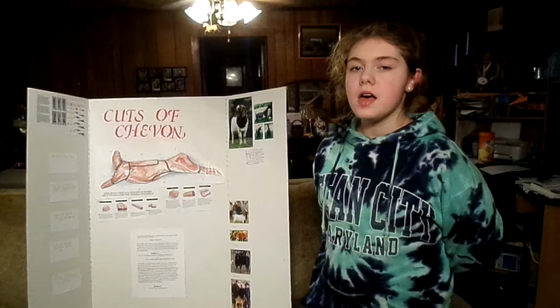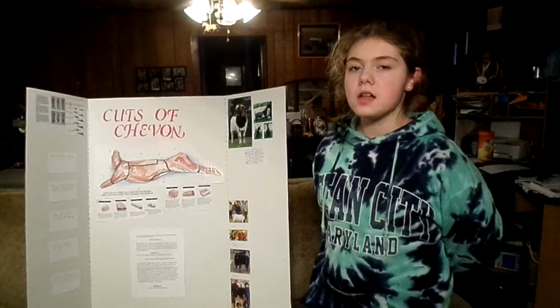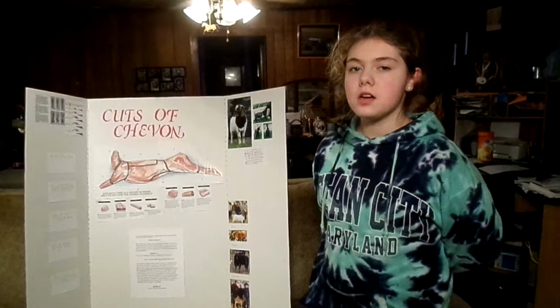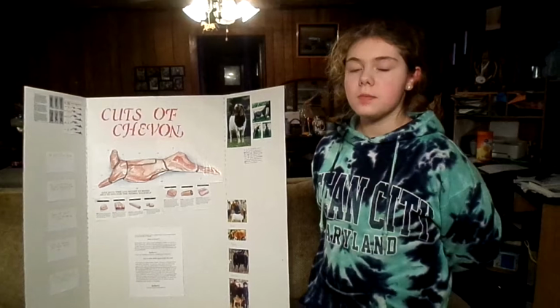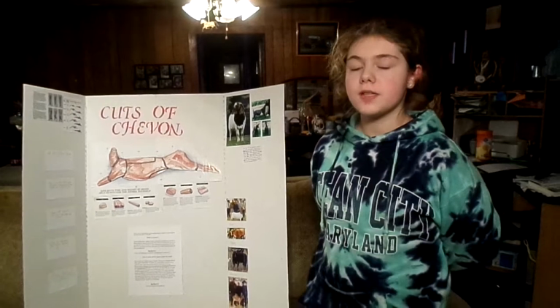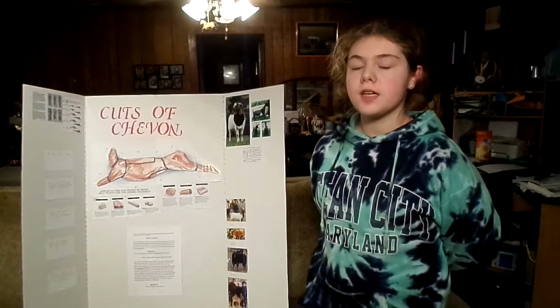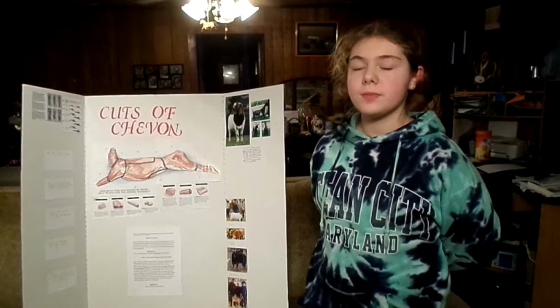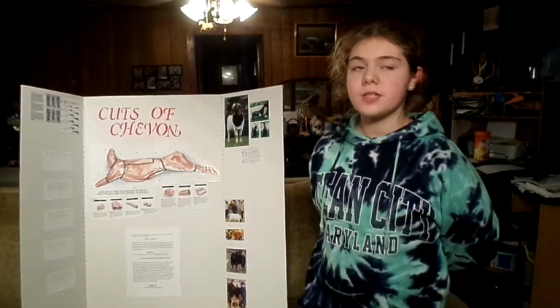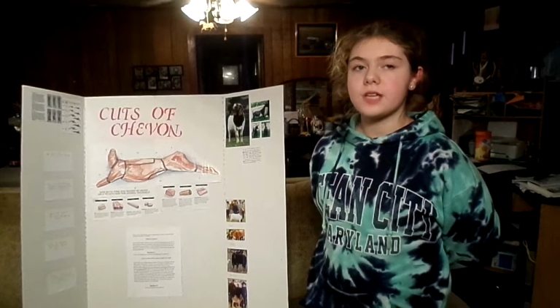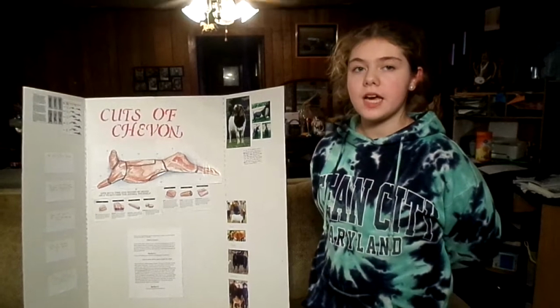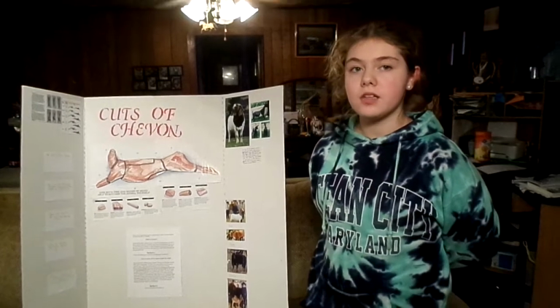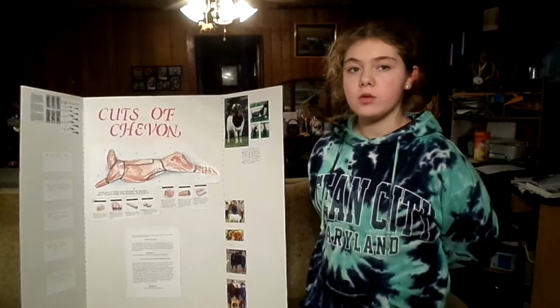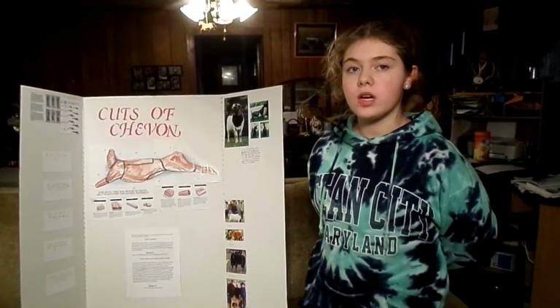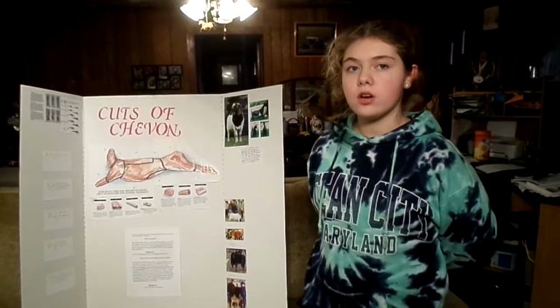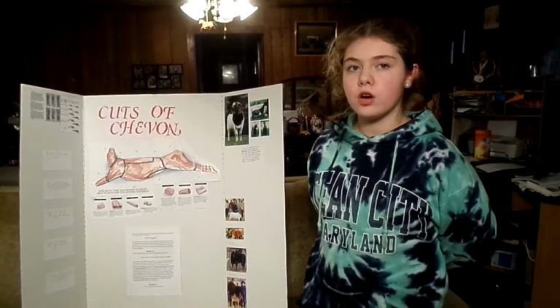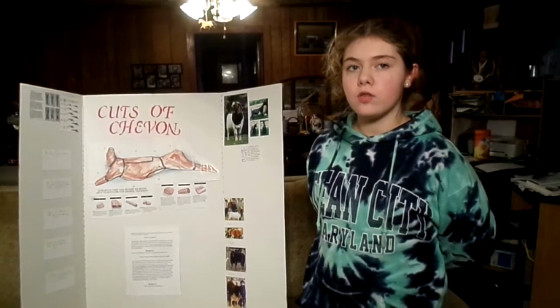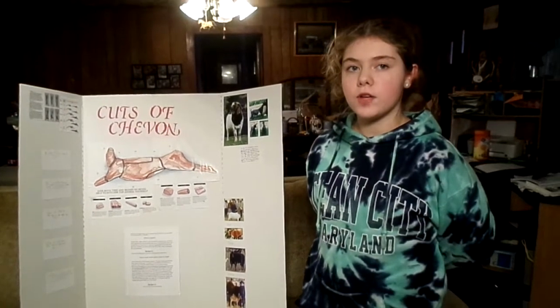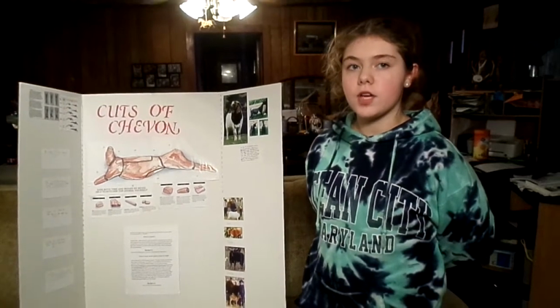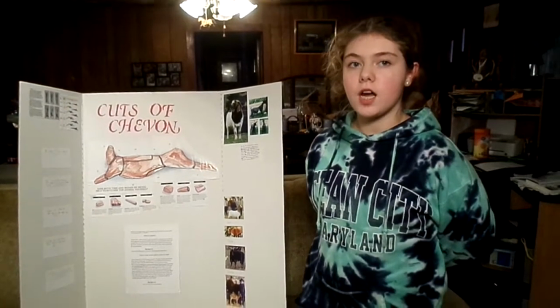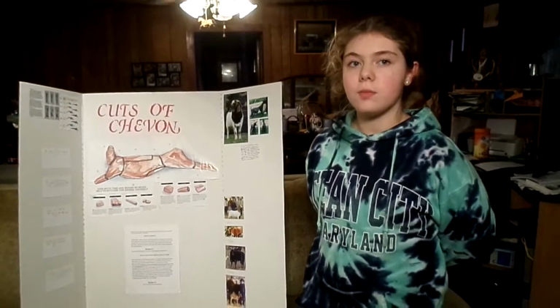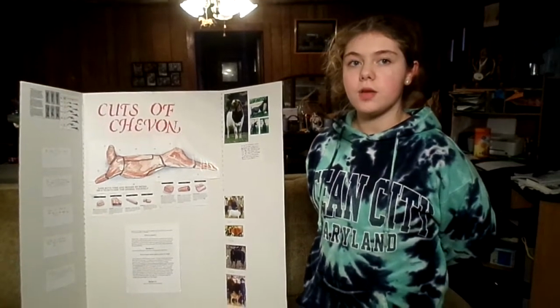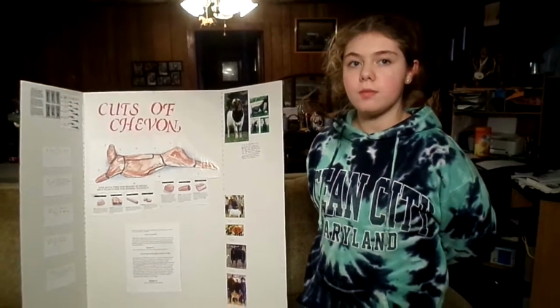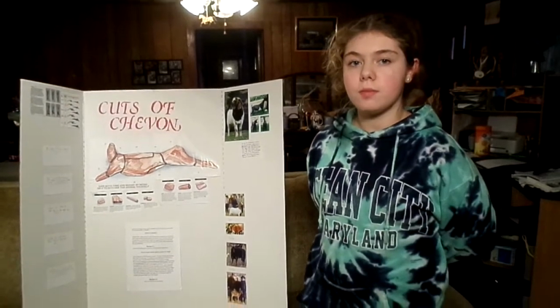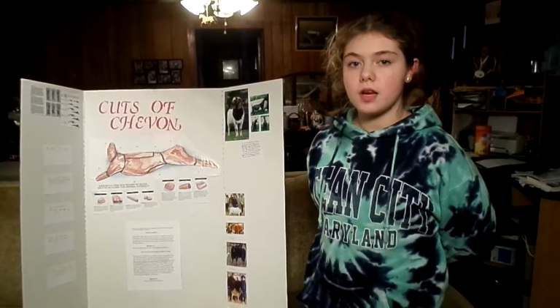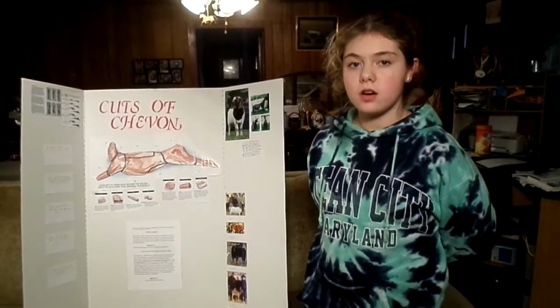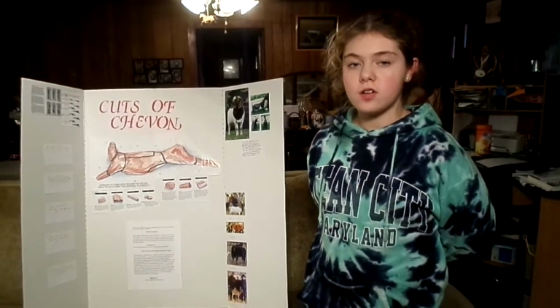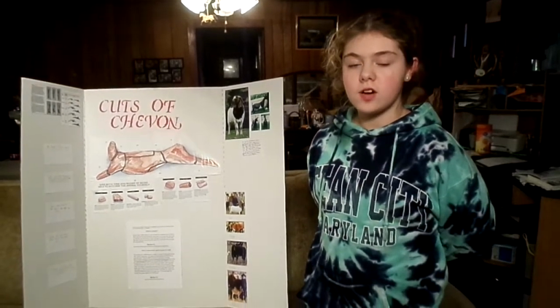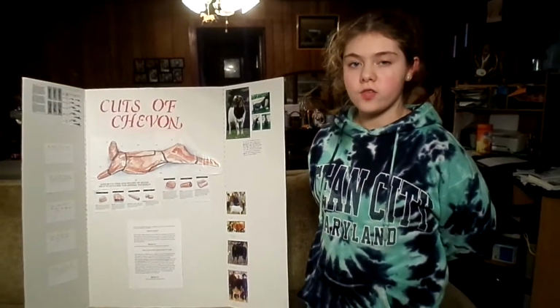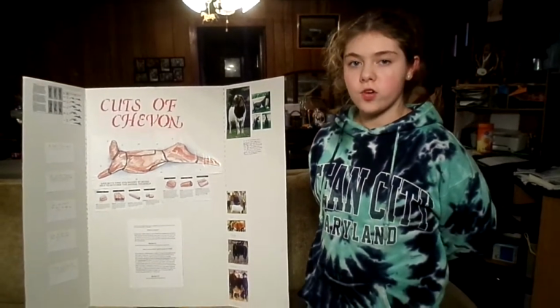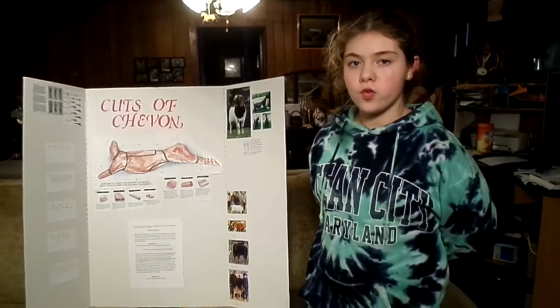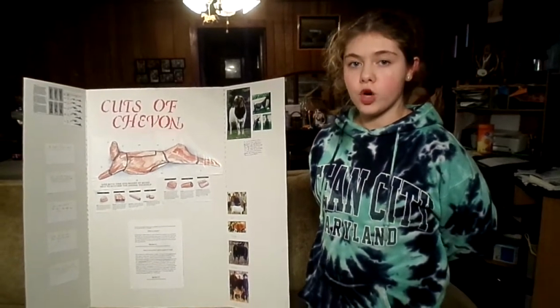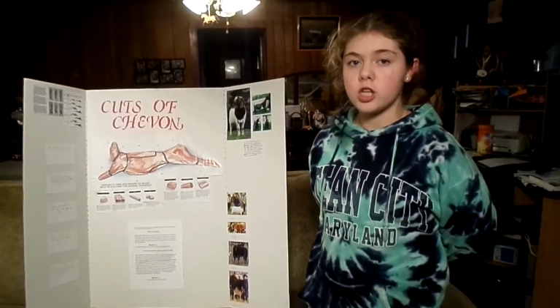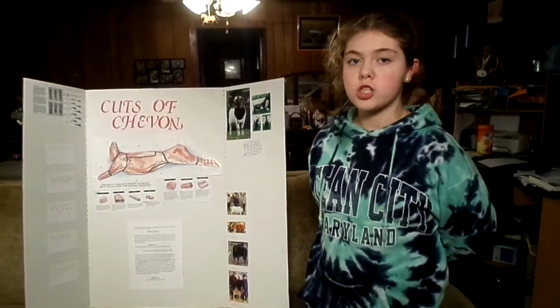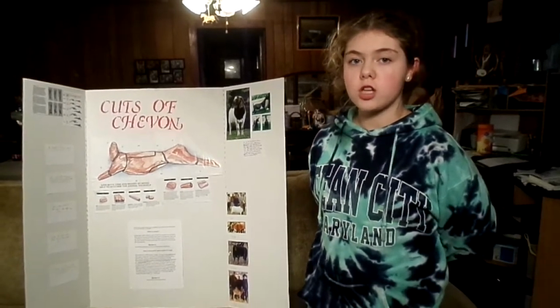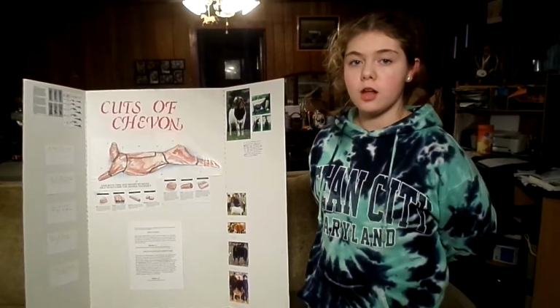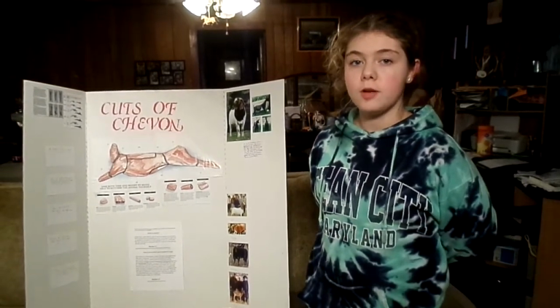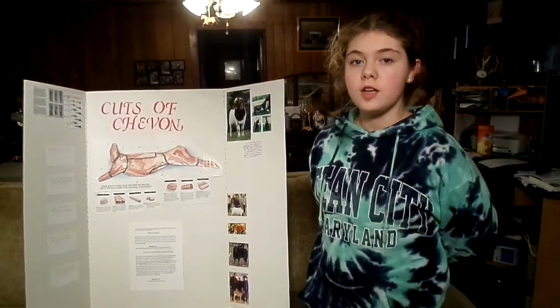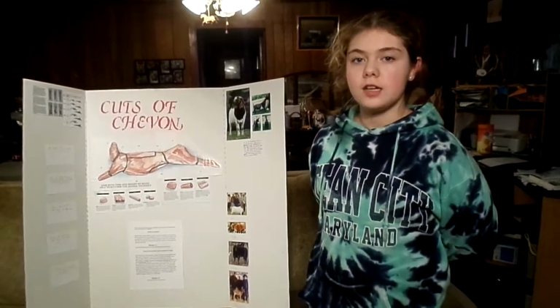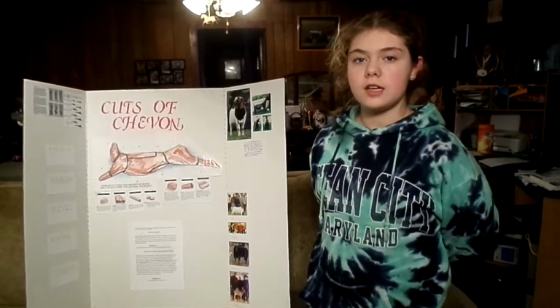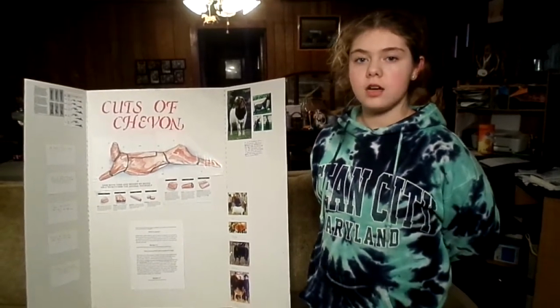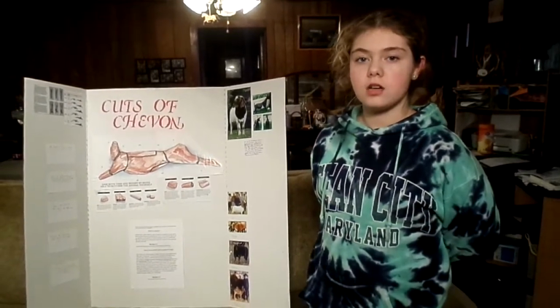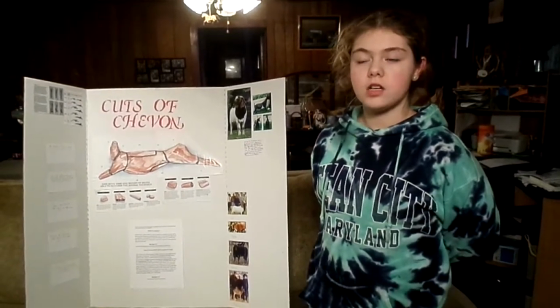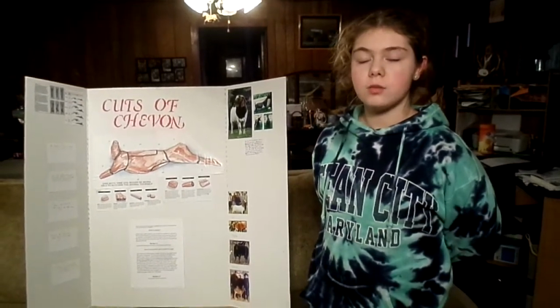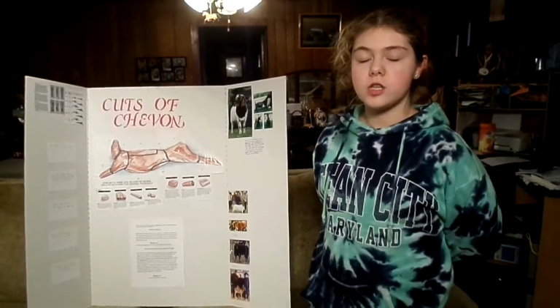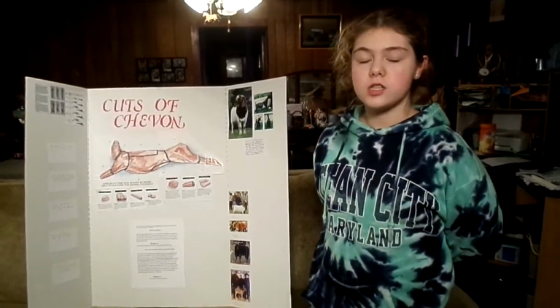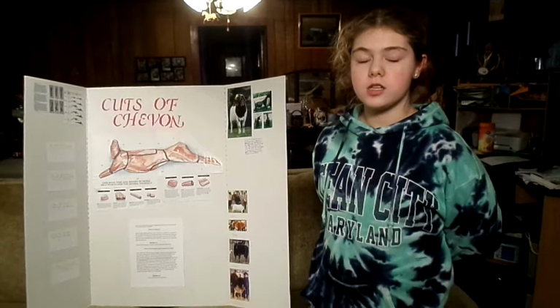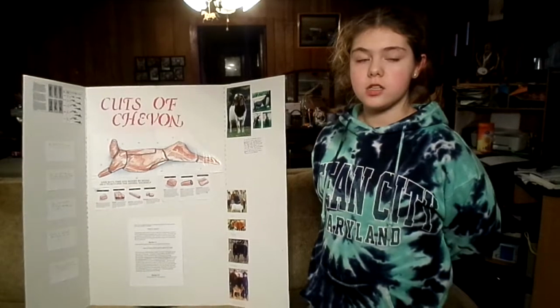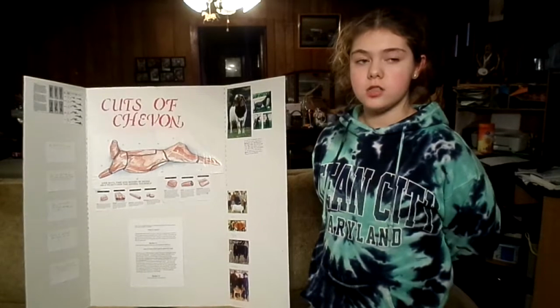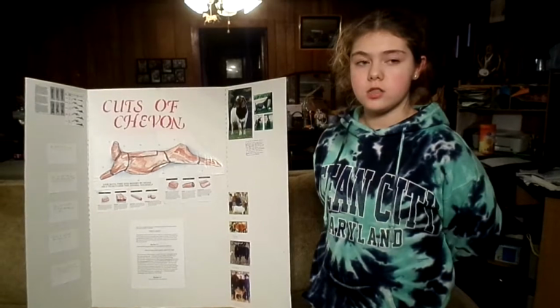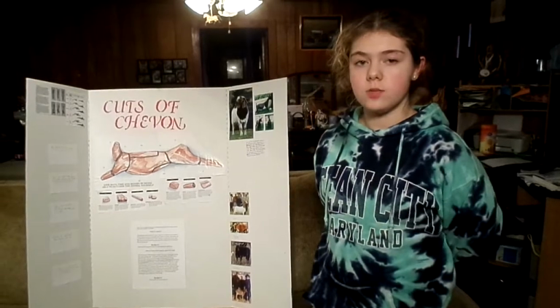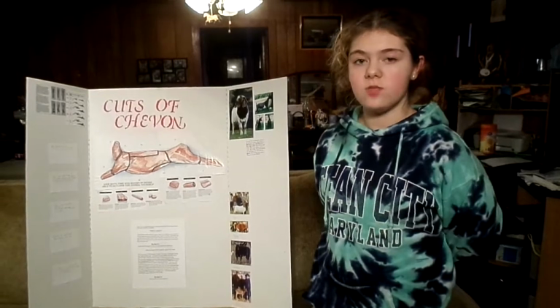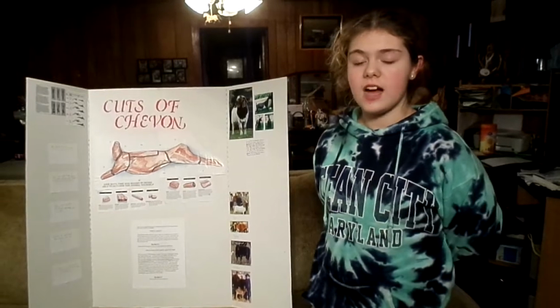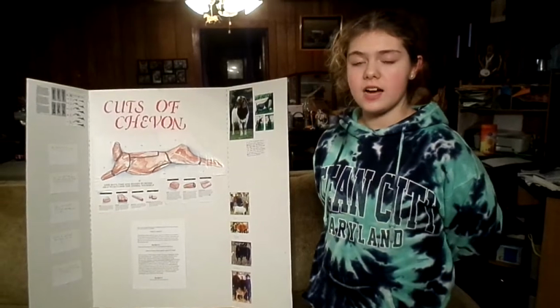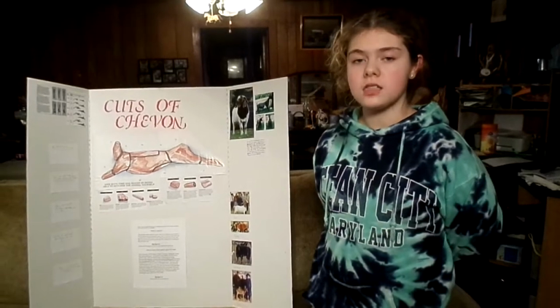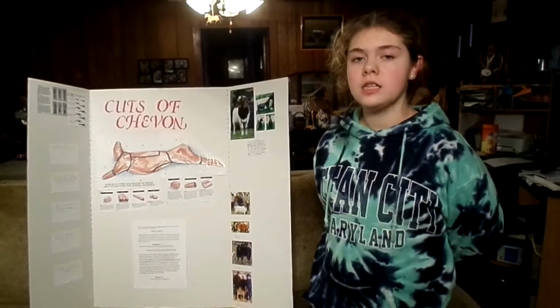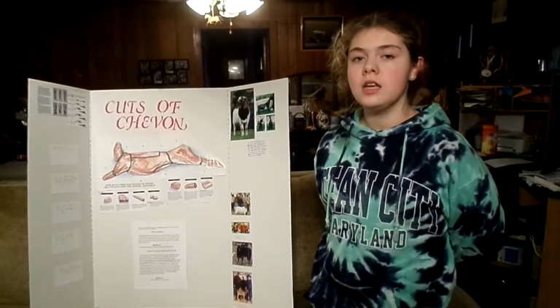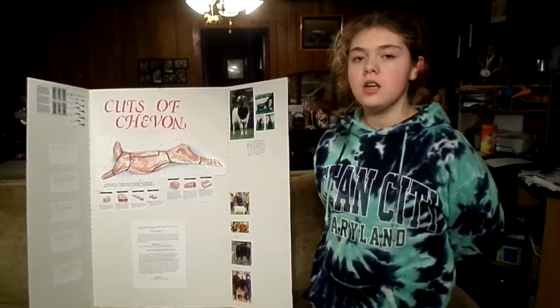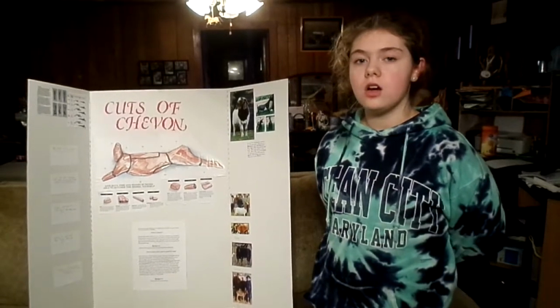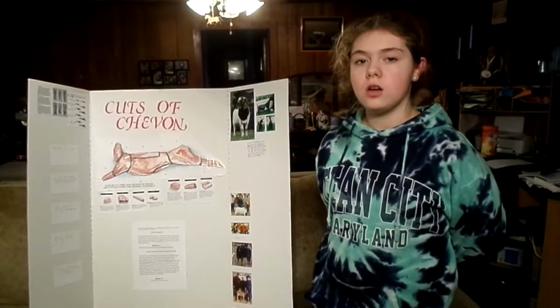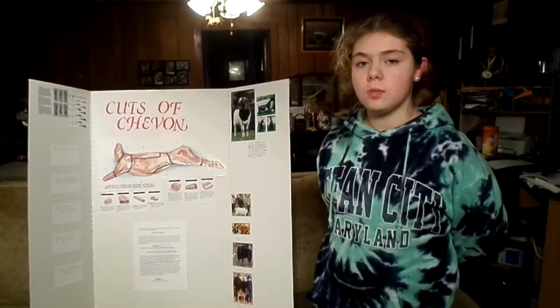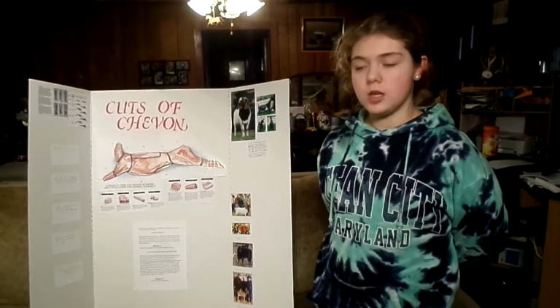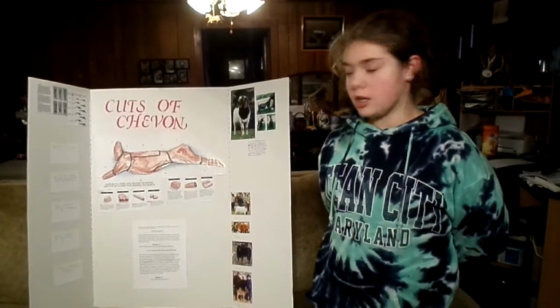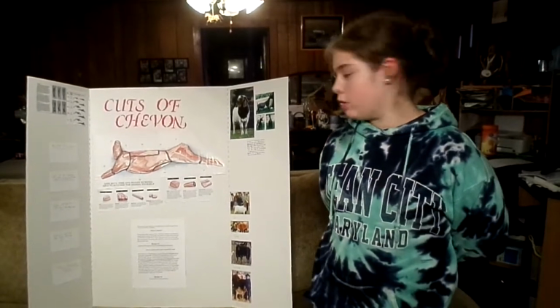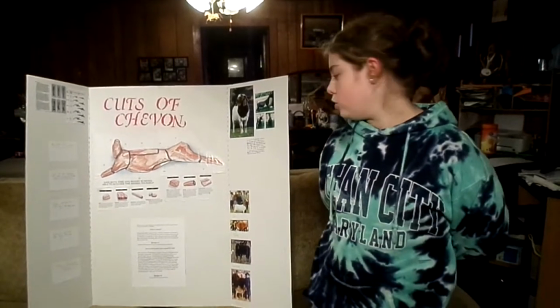Hello, my name is Kaylee Wingrove and I'm in Meadow River 4-H Club and I'm going to present to you some facts on meat goats.